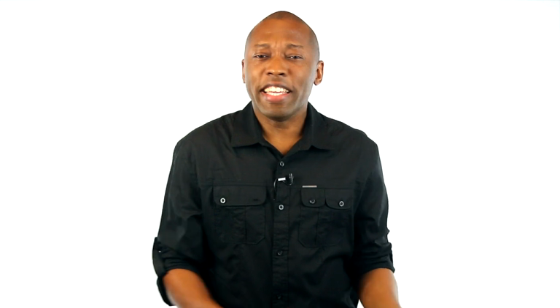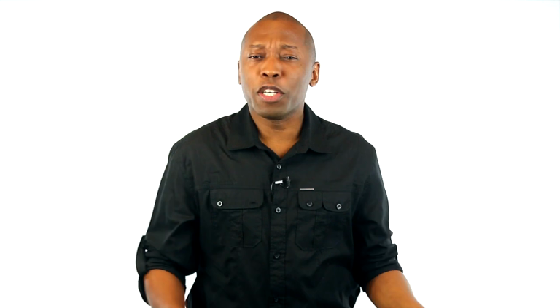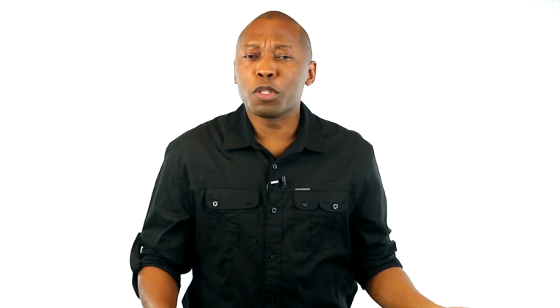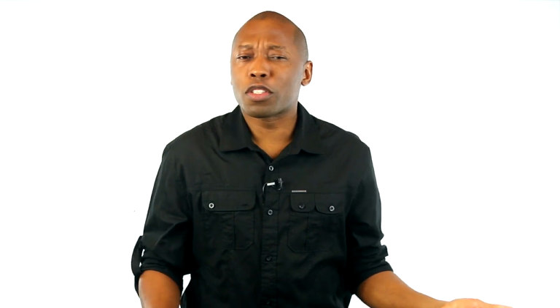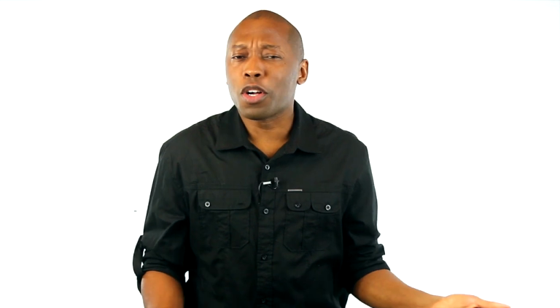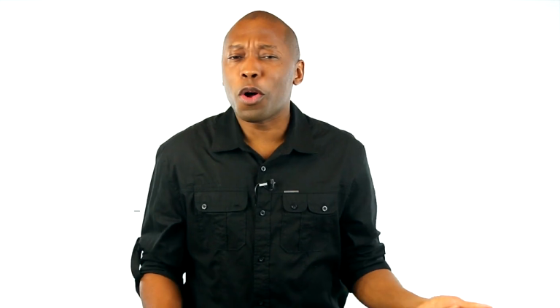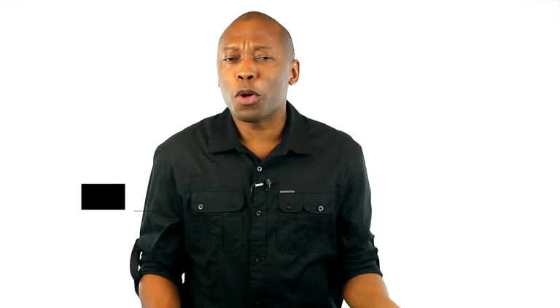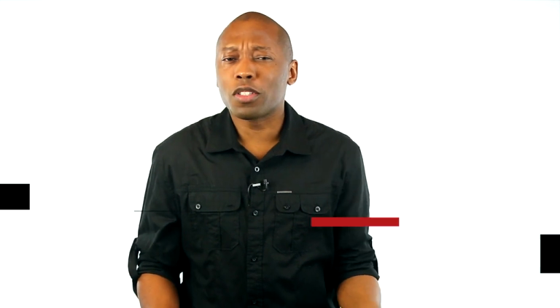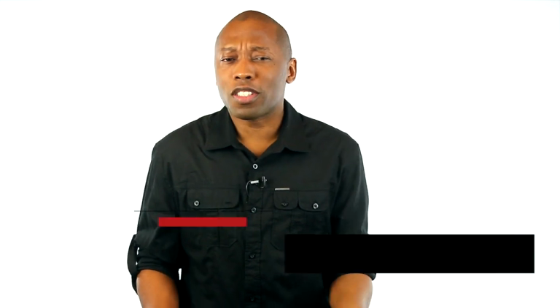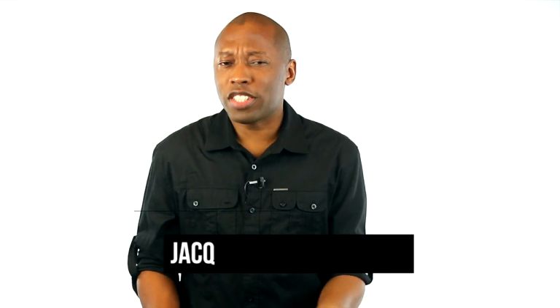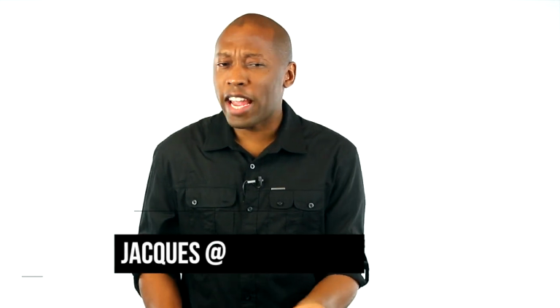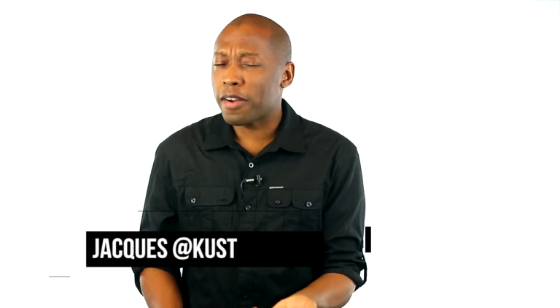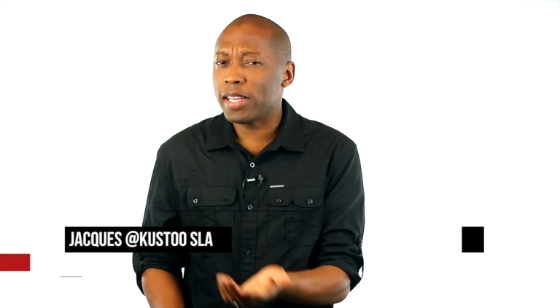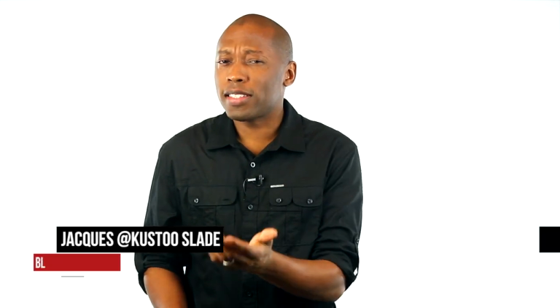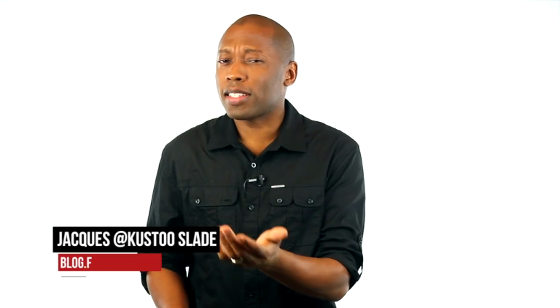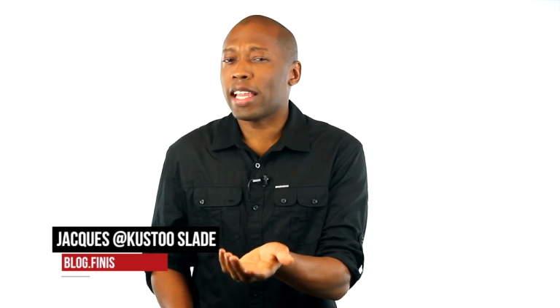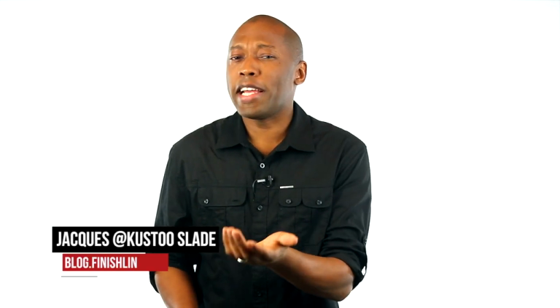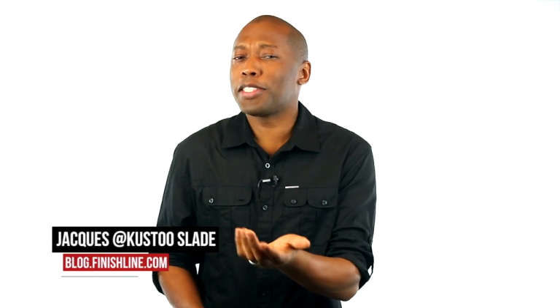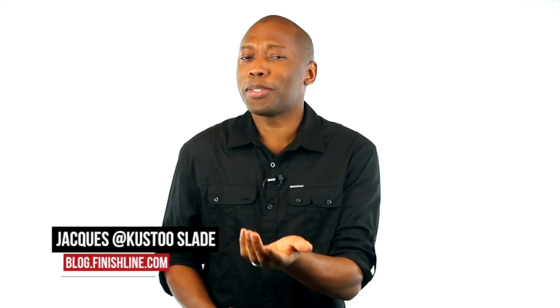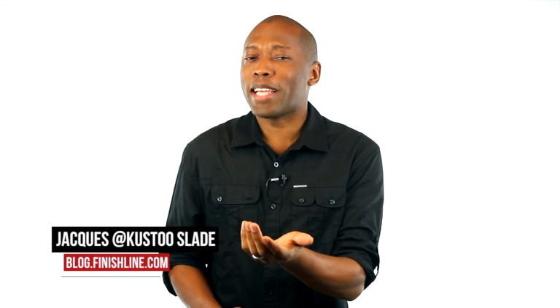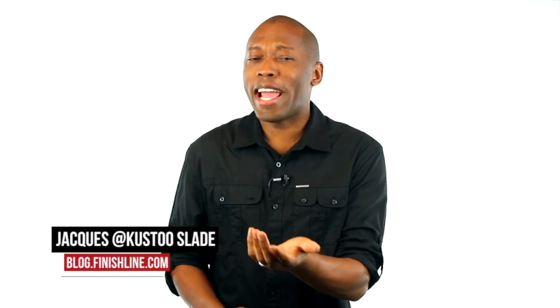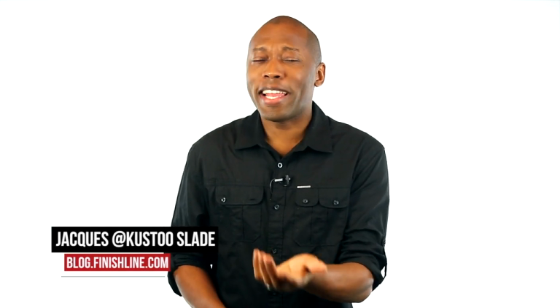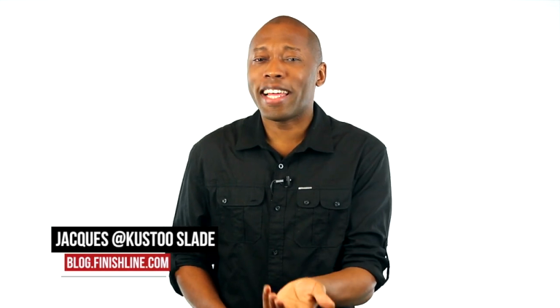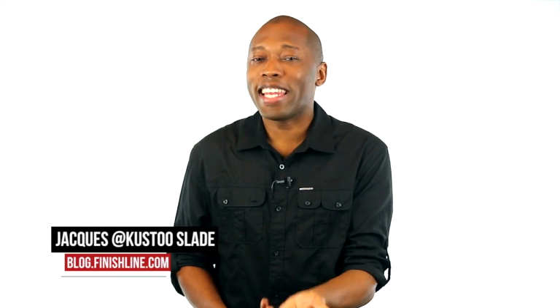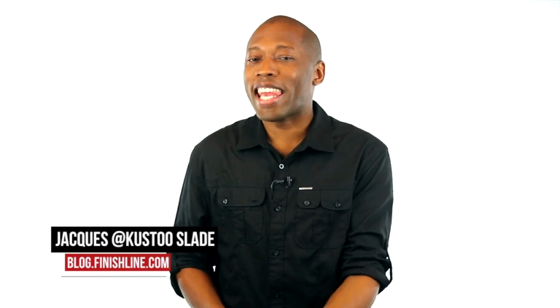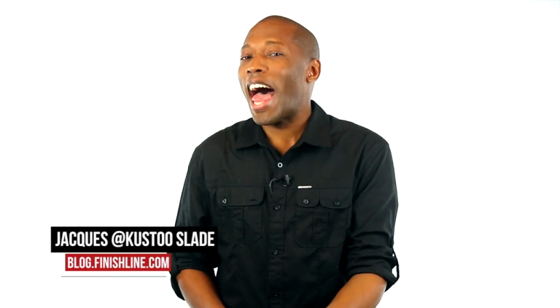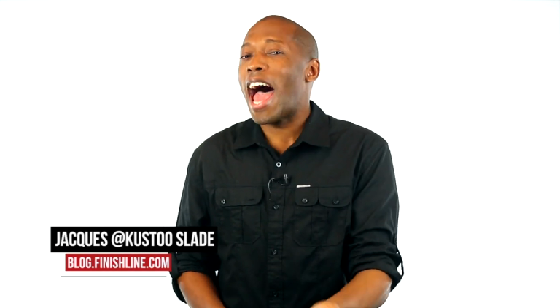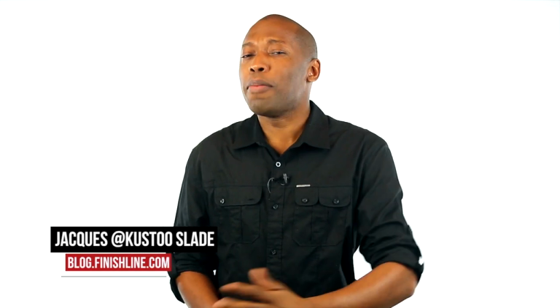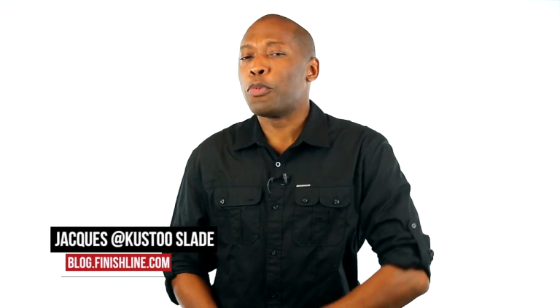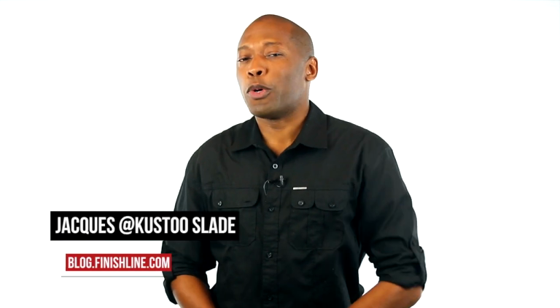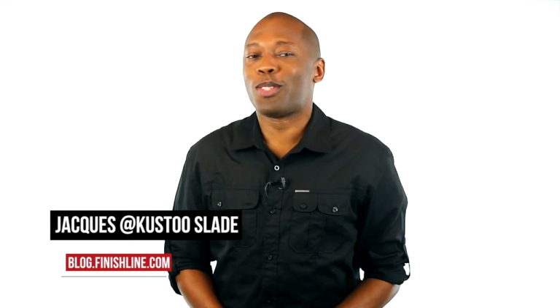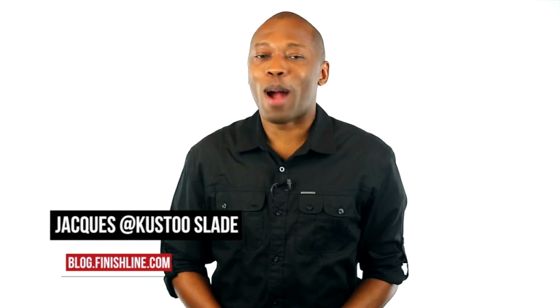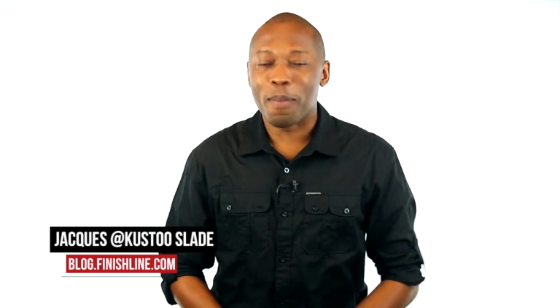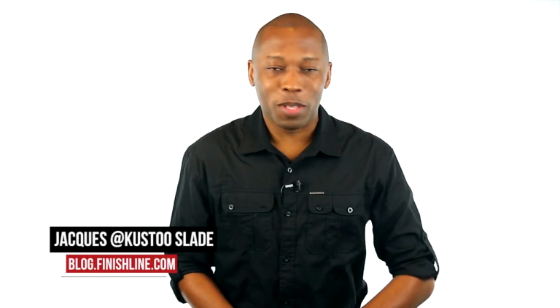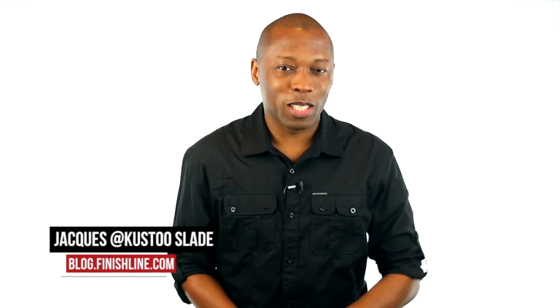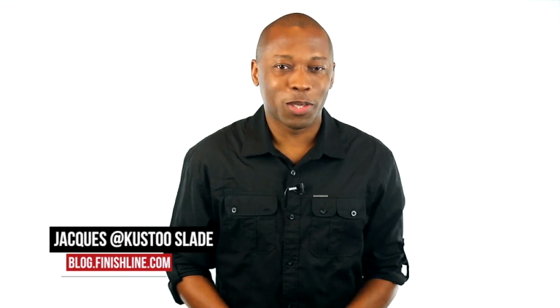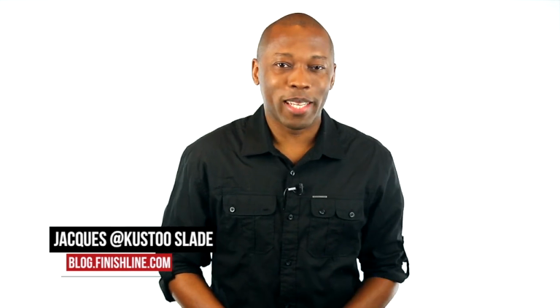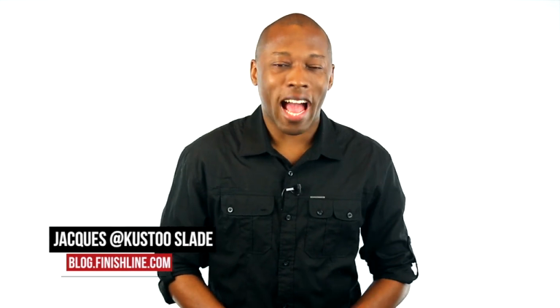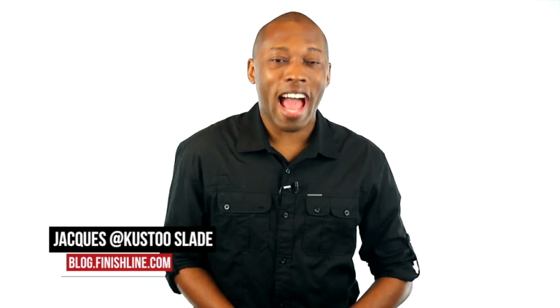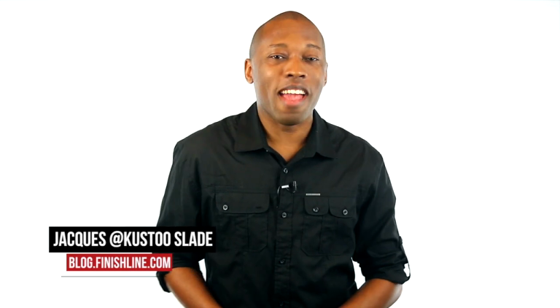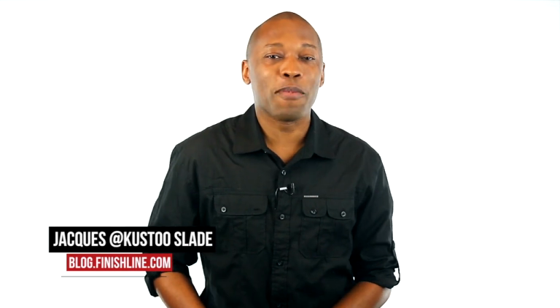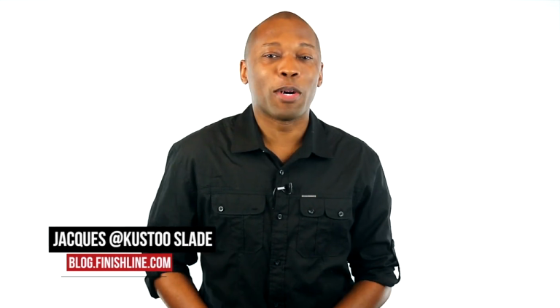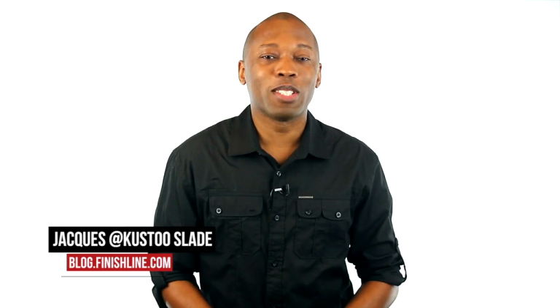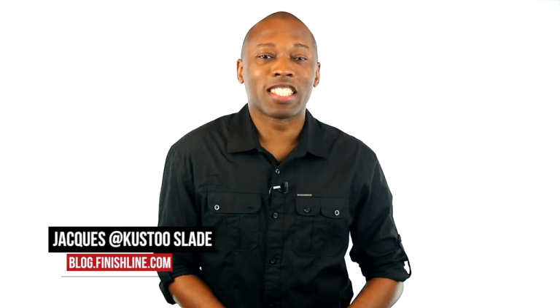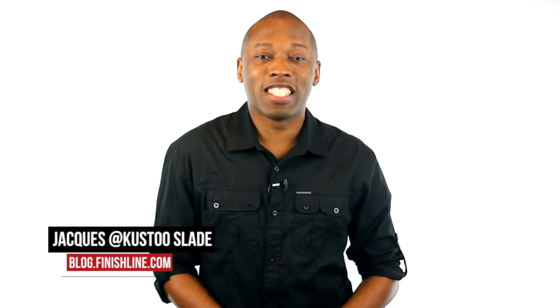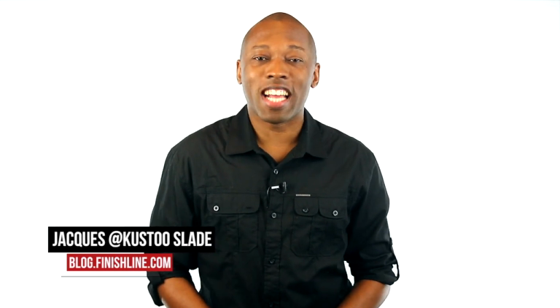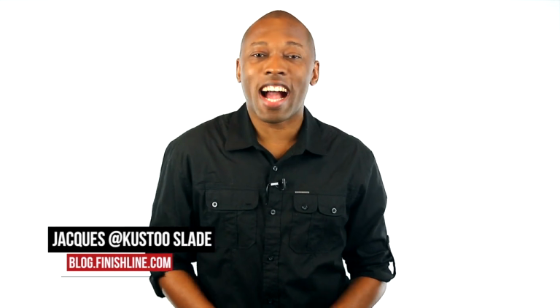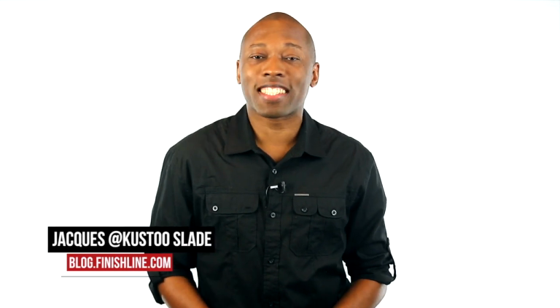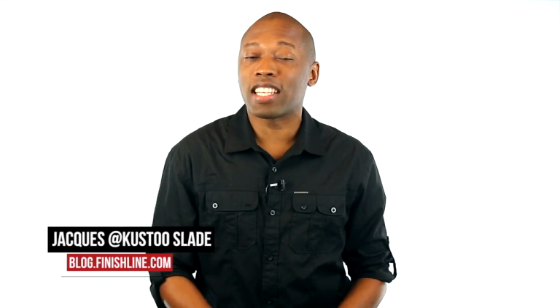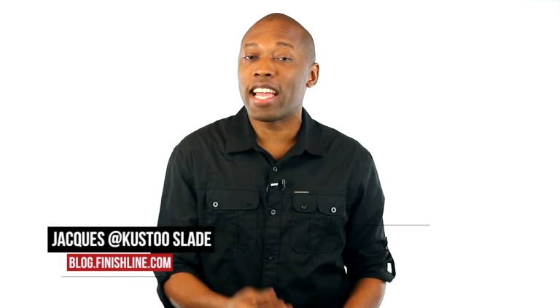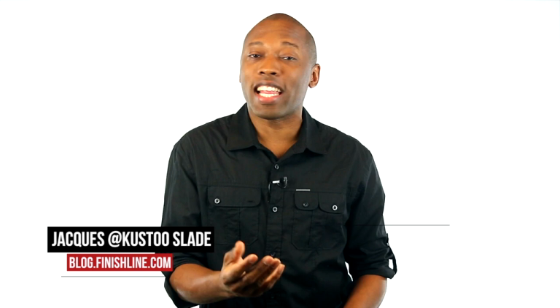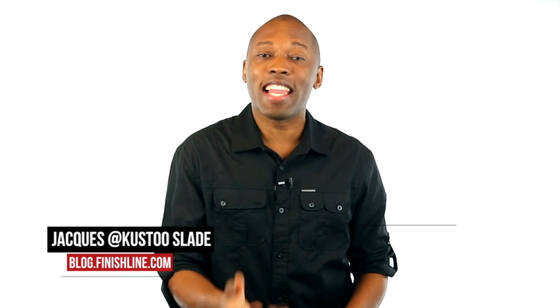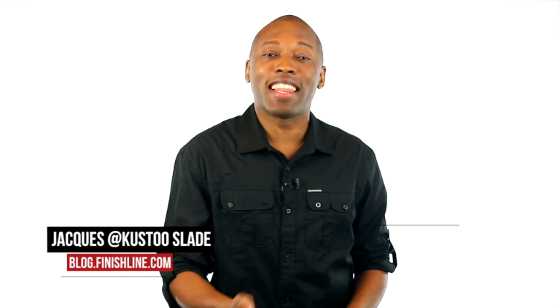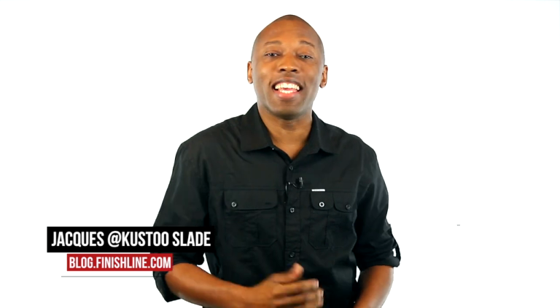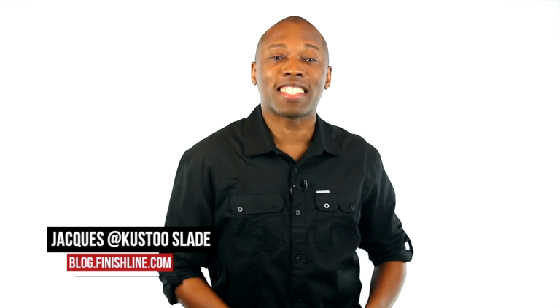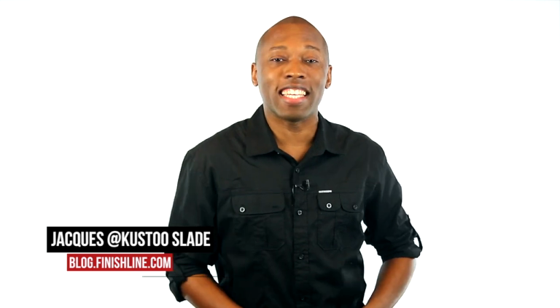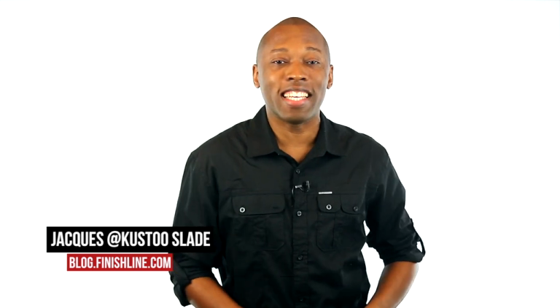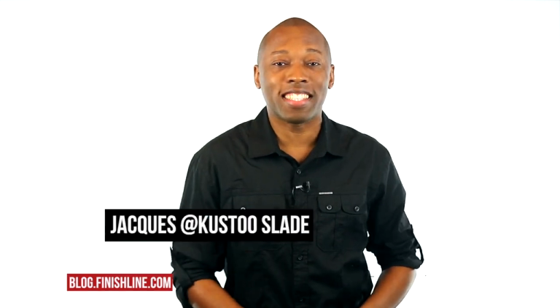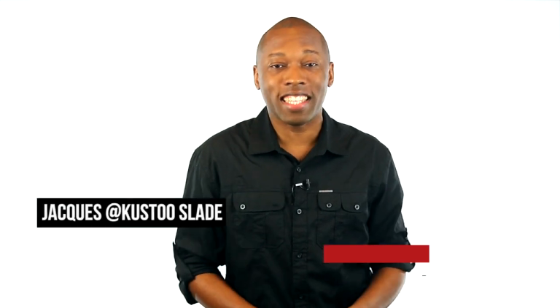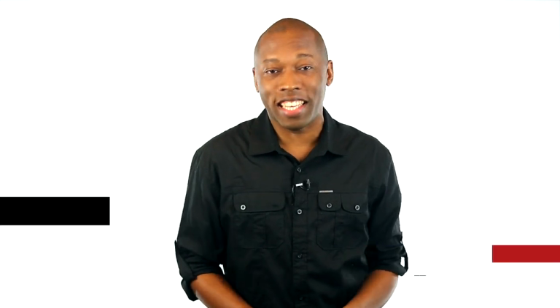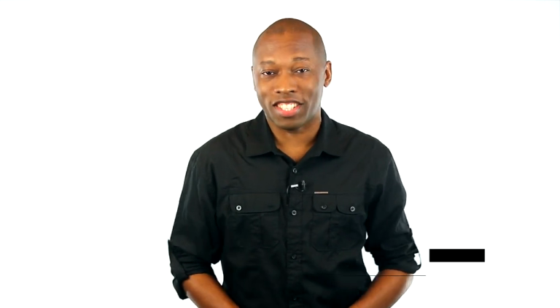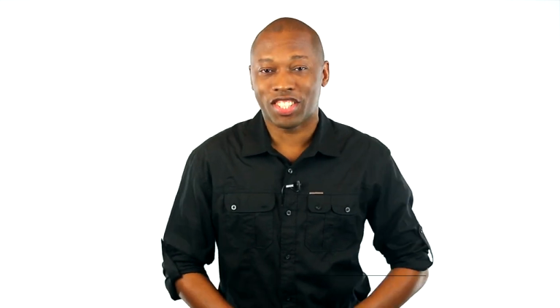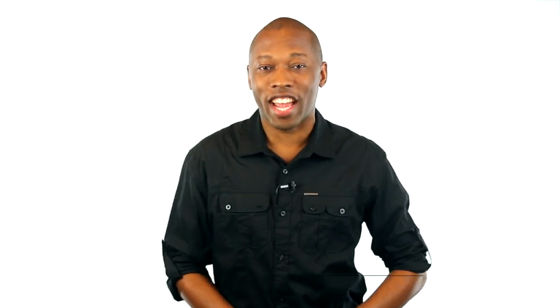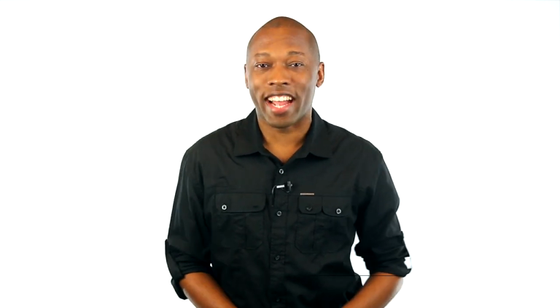Eels, gold, cherries, lasers, and a lot more dropping this week. I am your host Jacques Slade and this is the Heat Check.